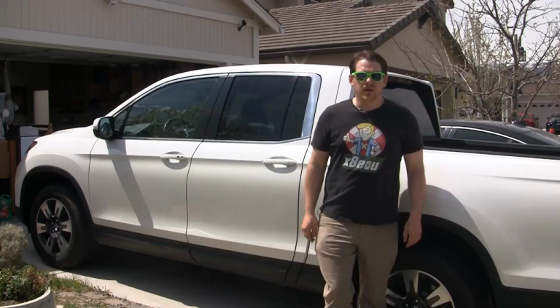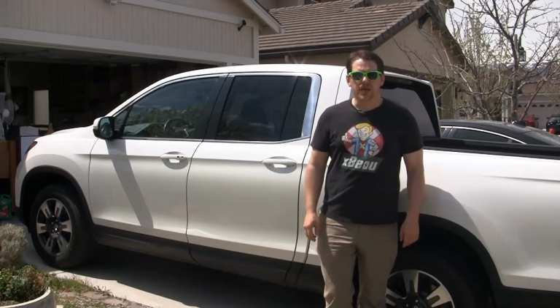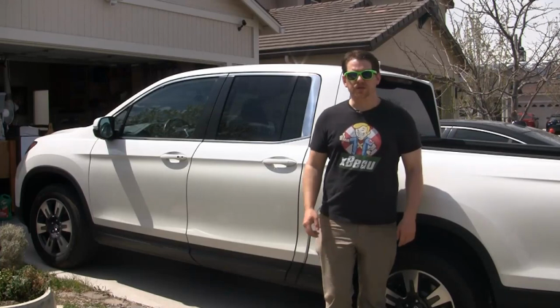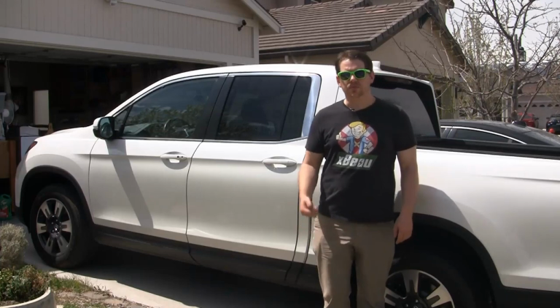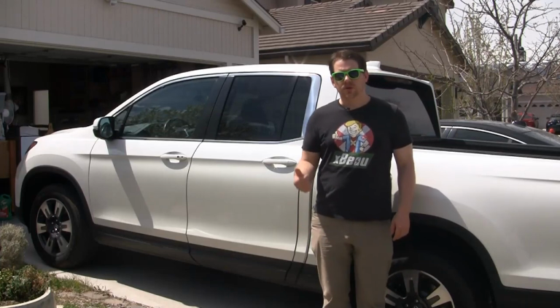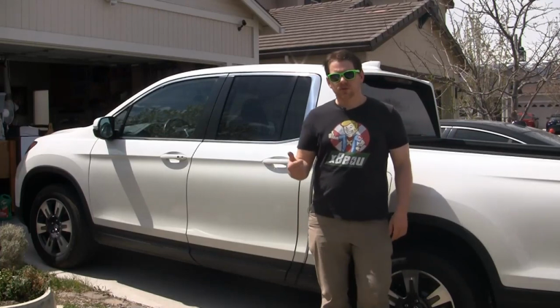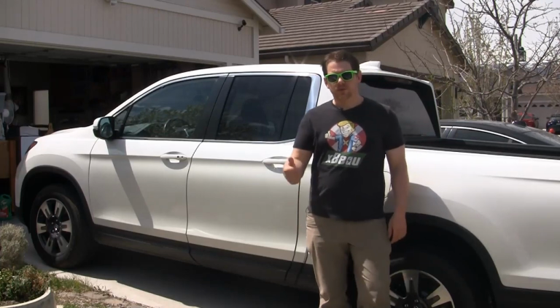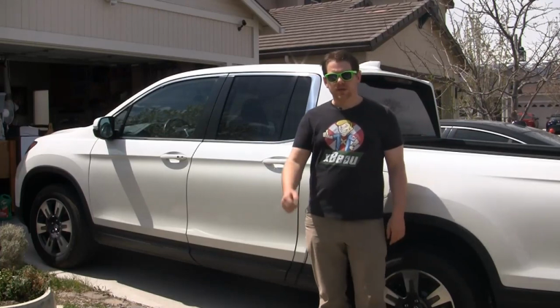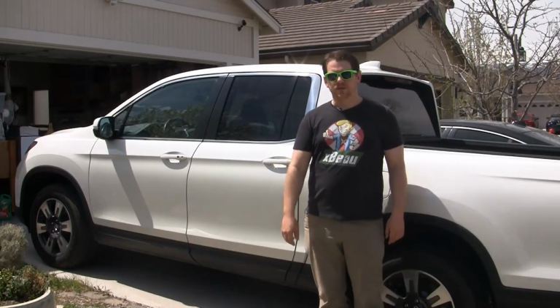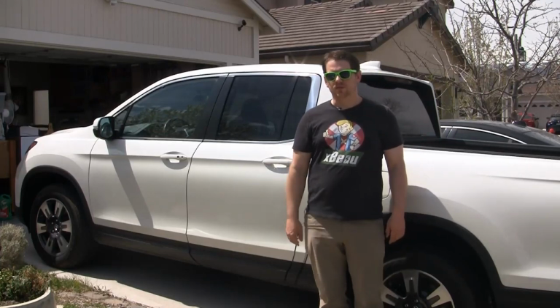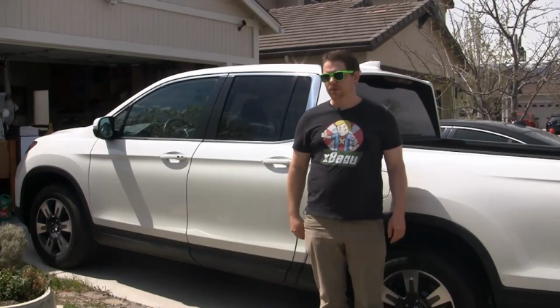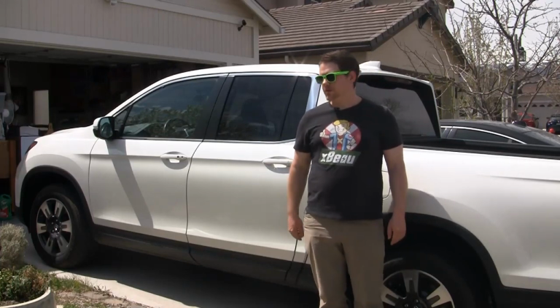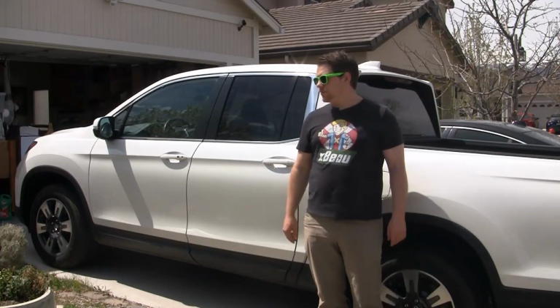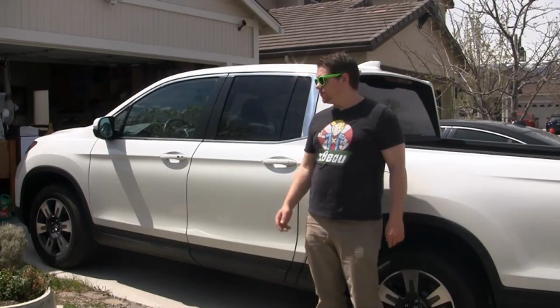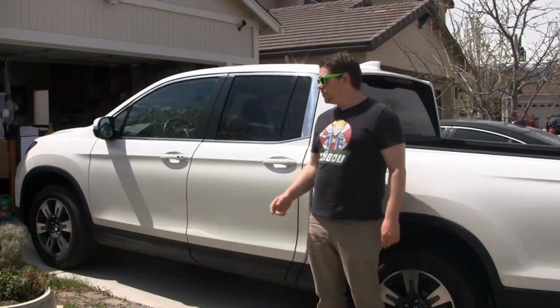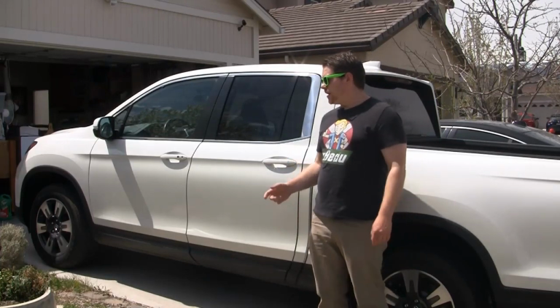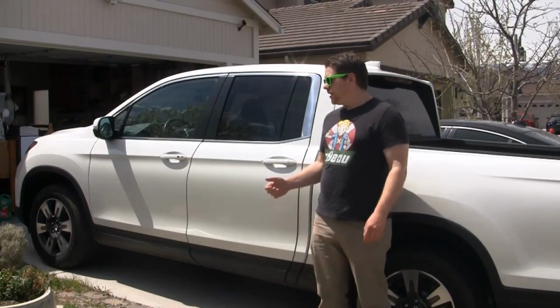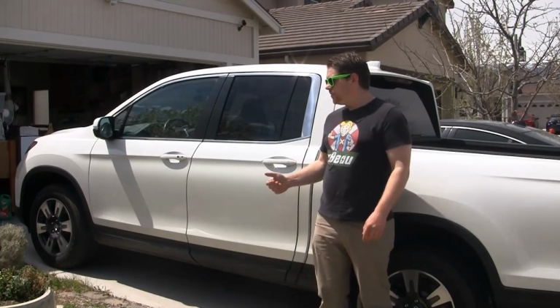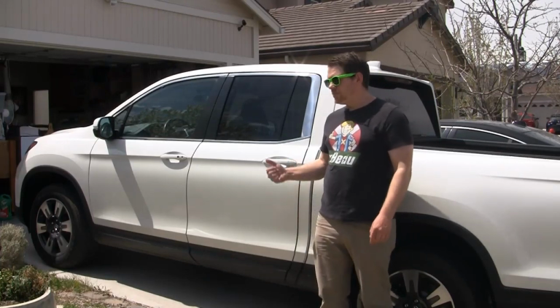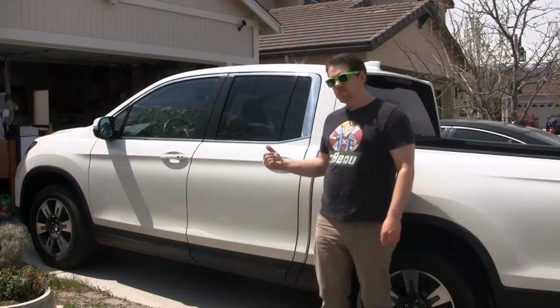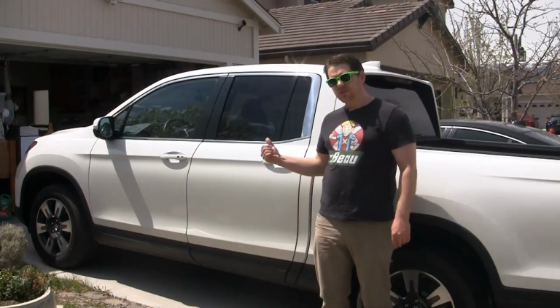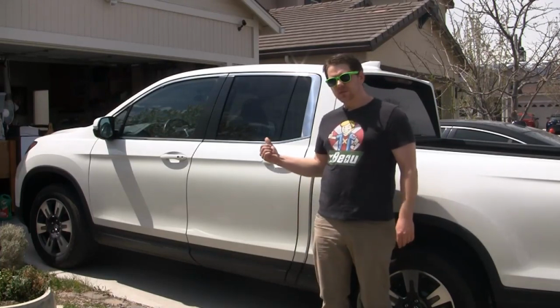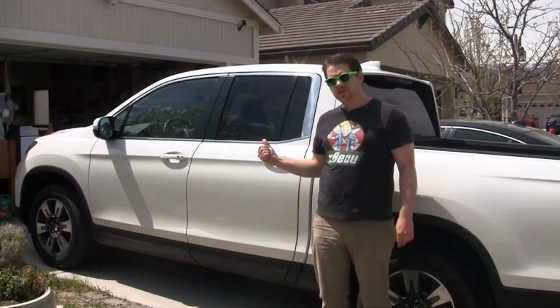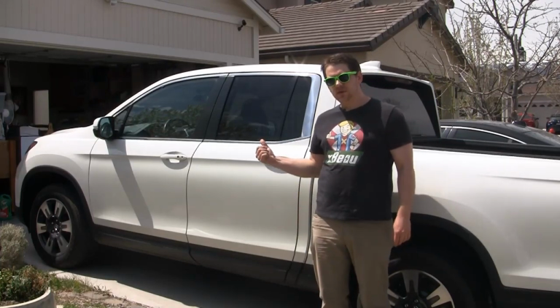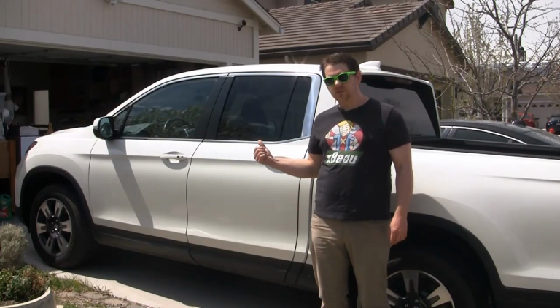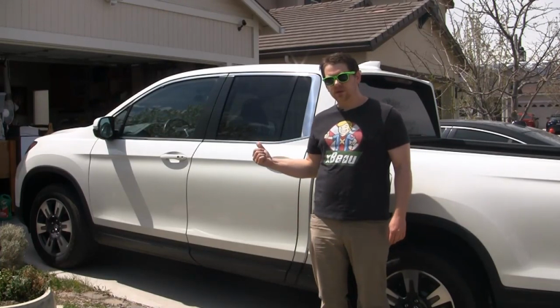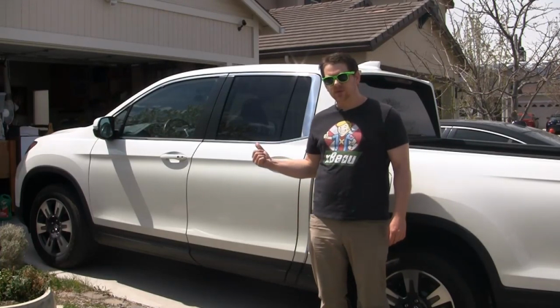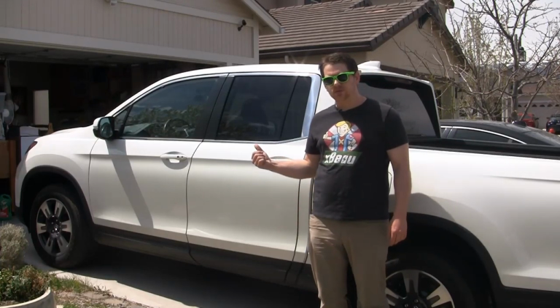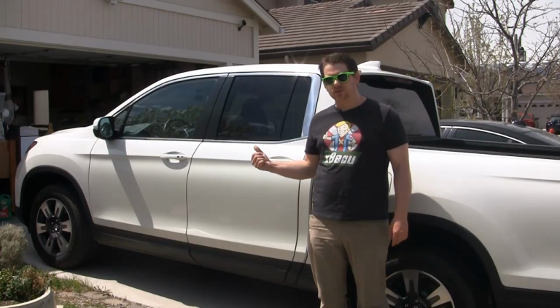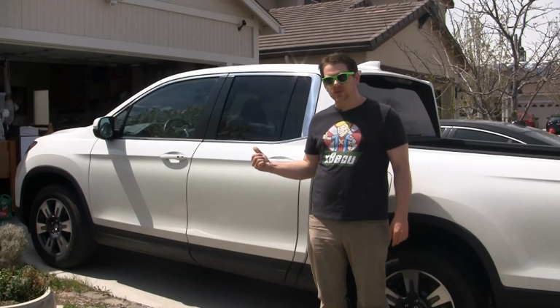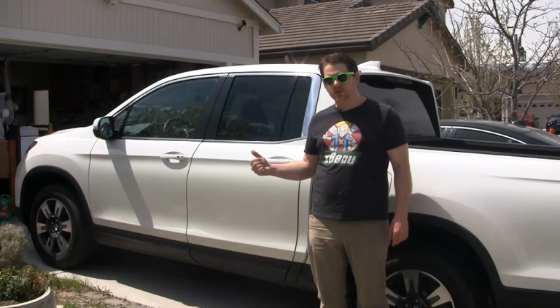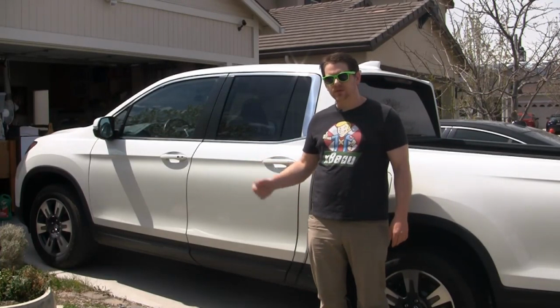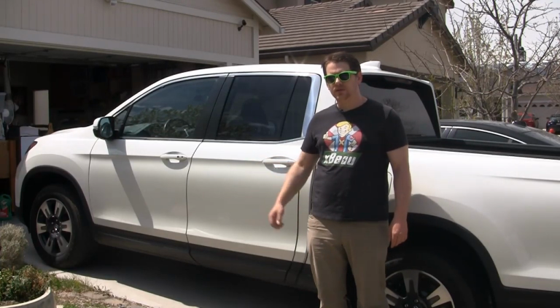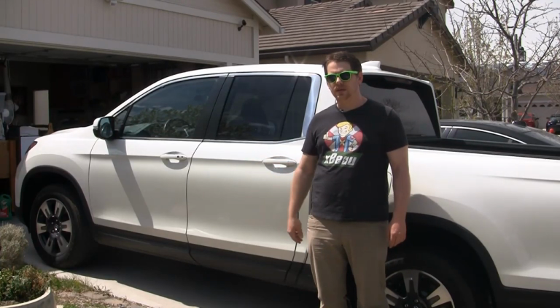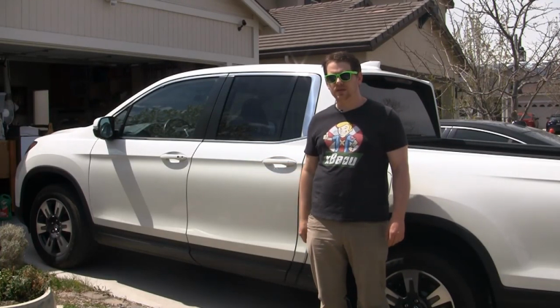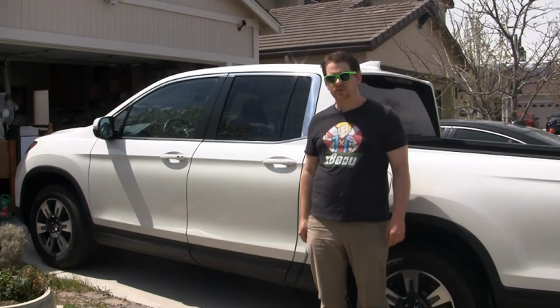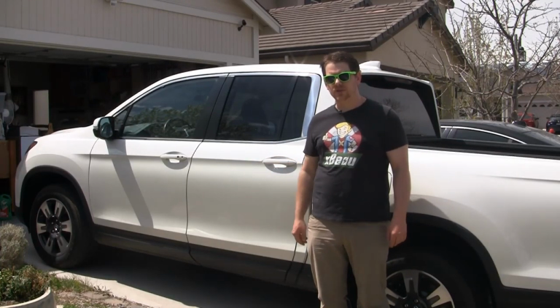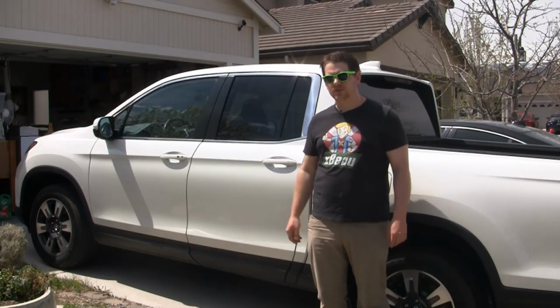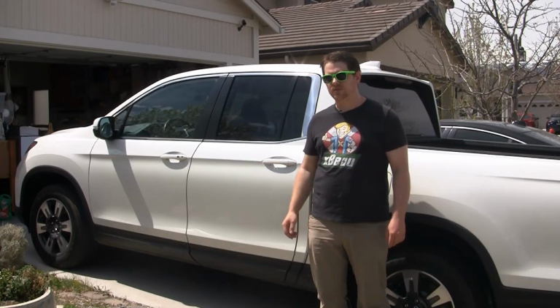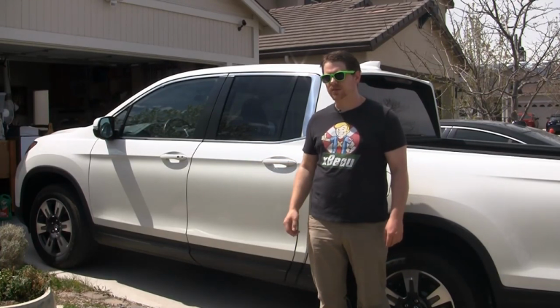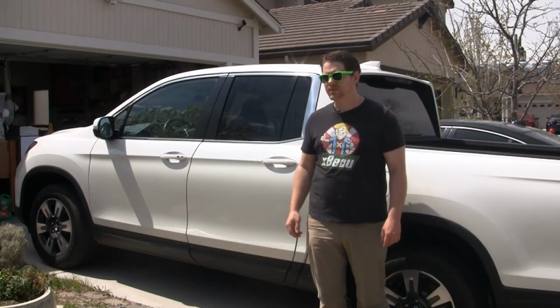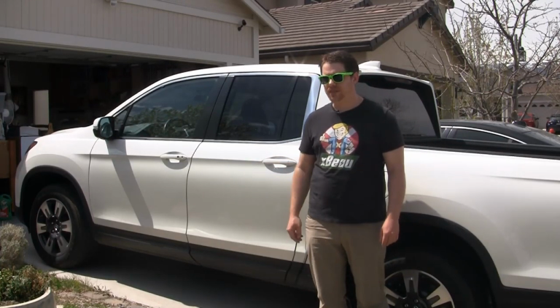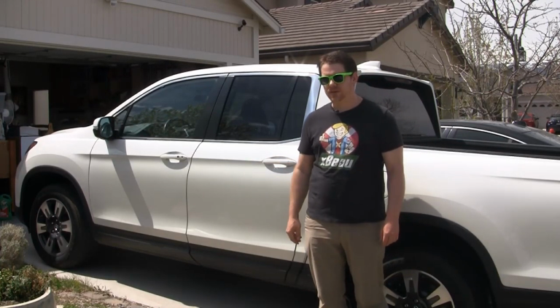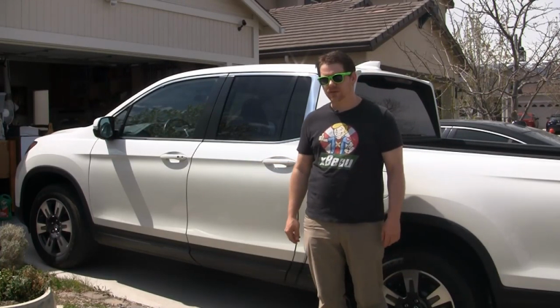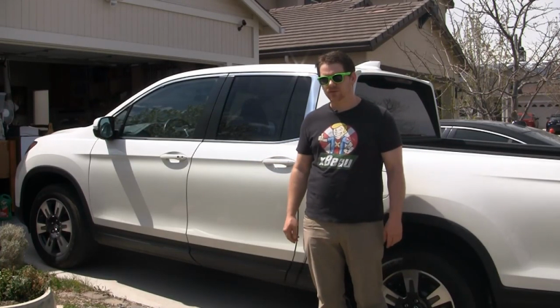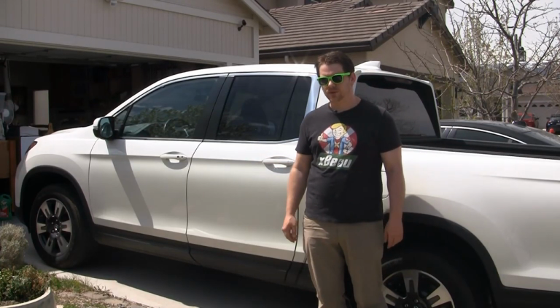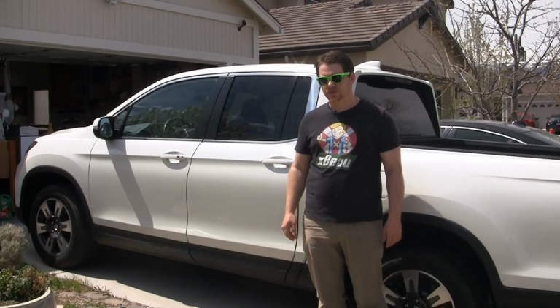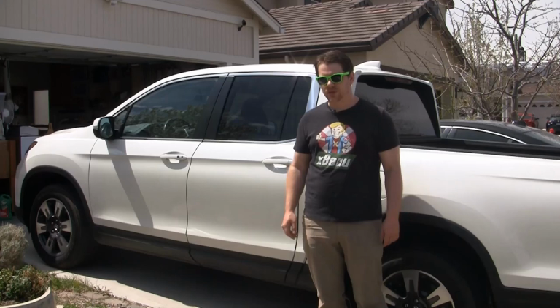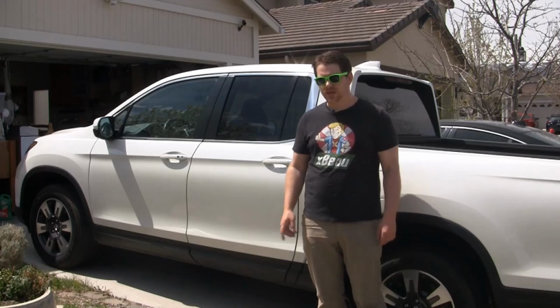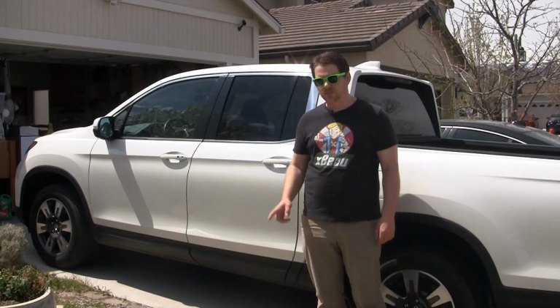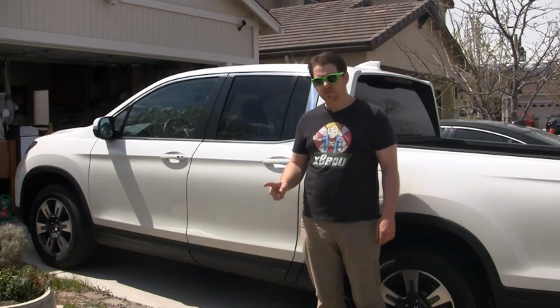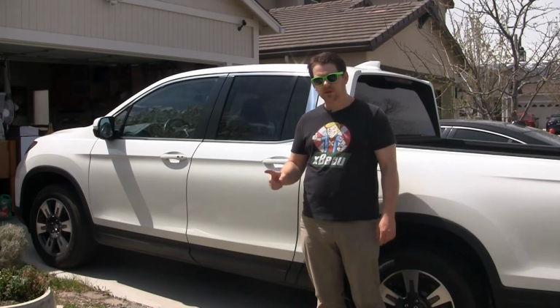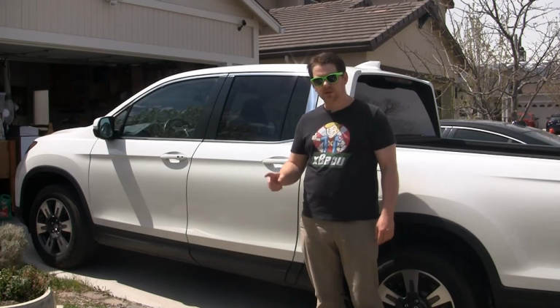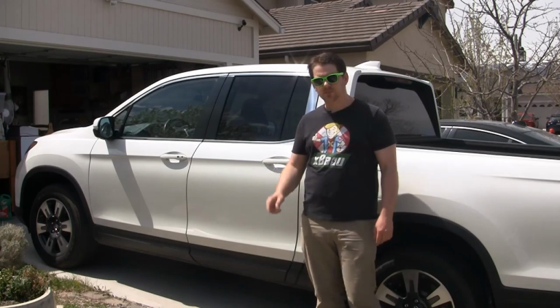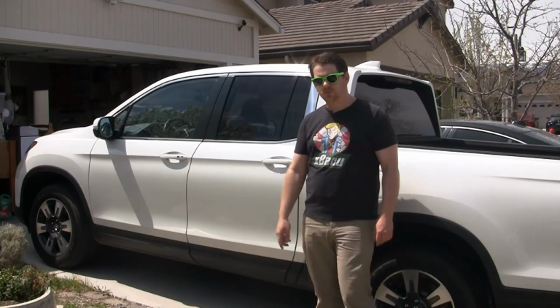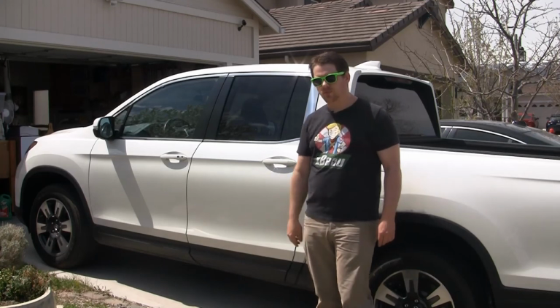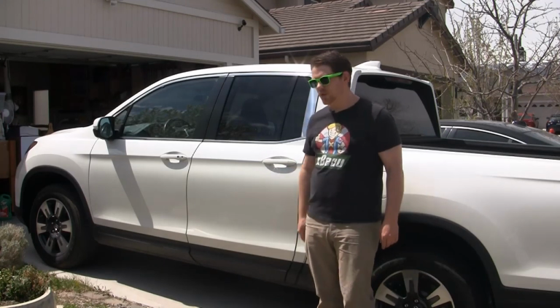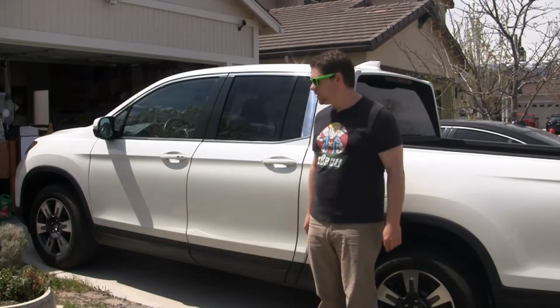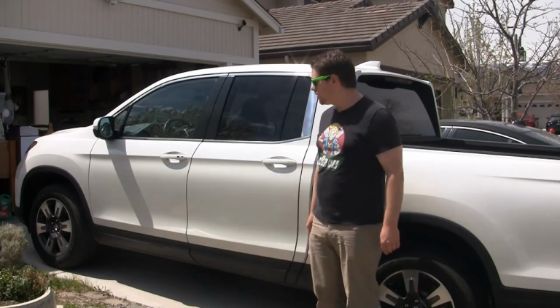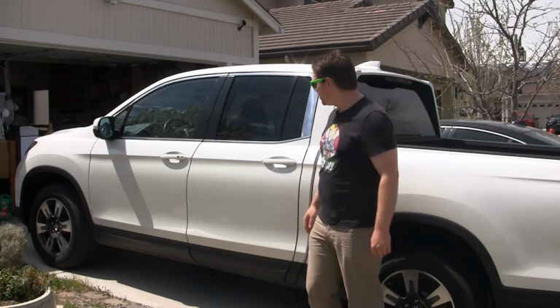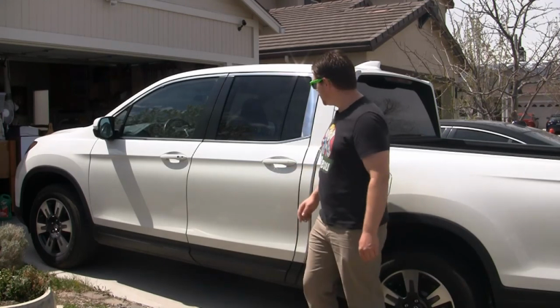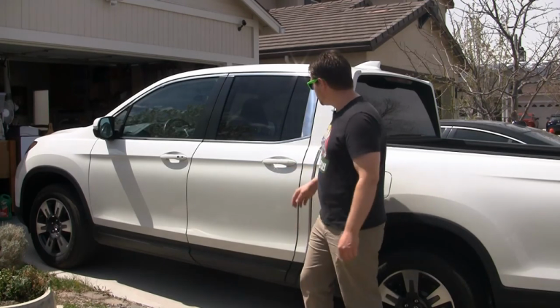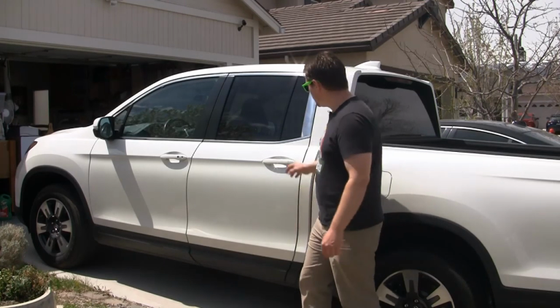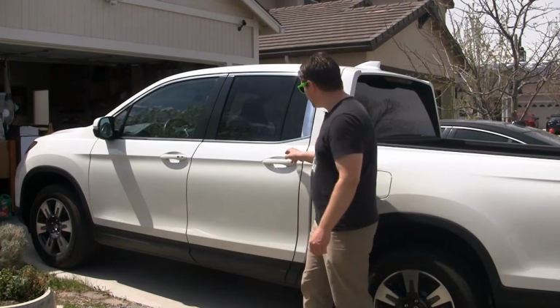Hey there, everybody. Welcome back. This is Beau. I've got a brand new truck, a 2017 Honda Ridgeline, but it comes with one little issue.